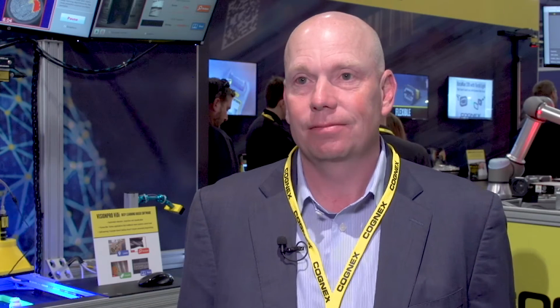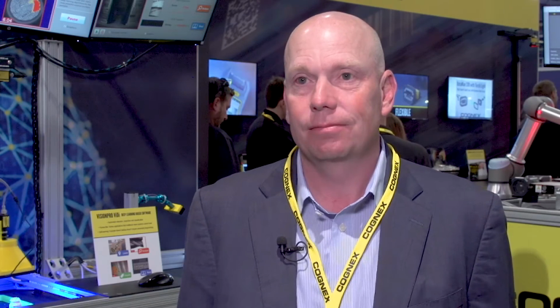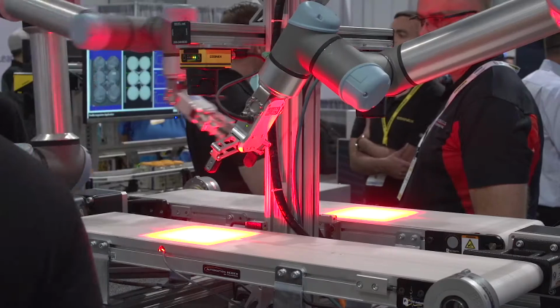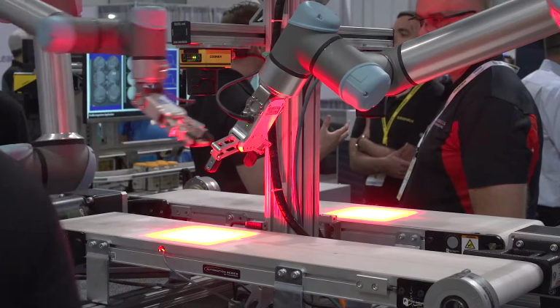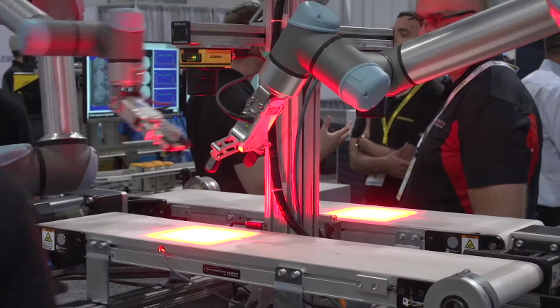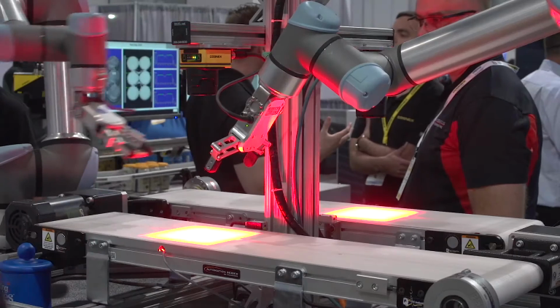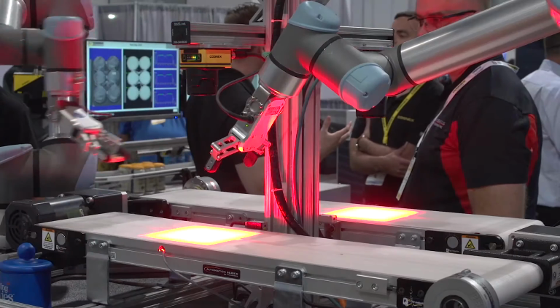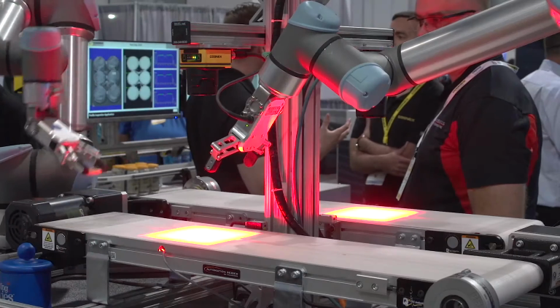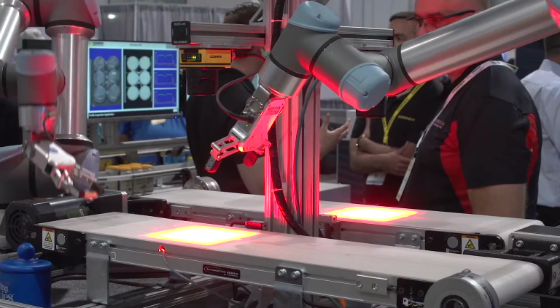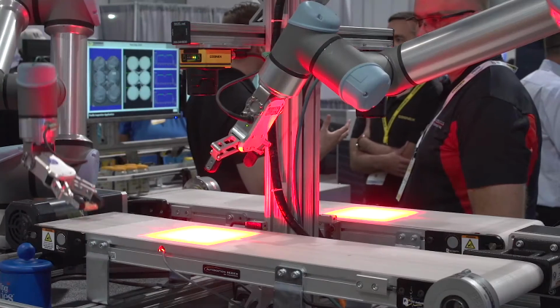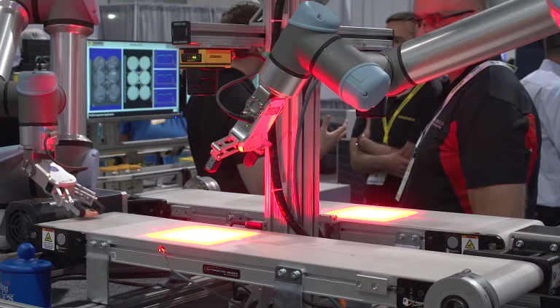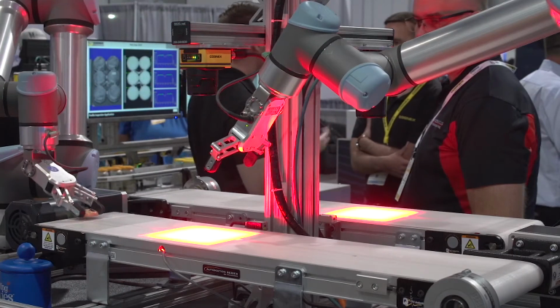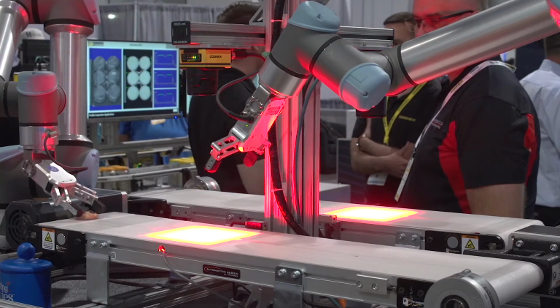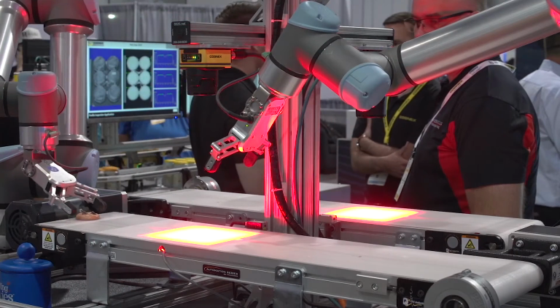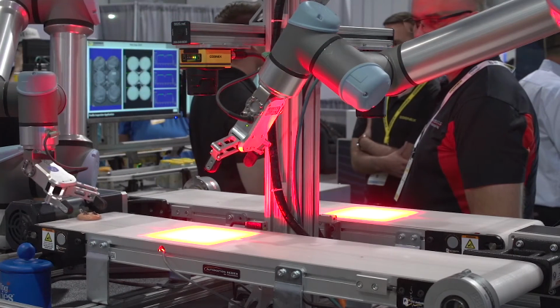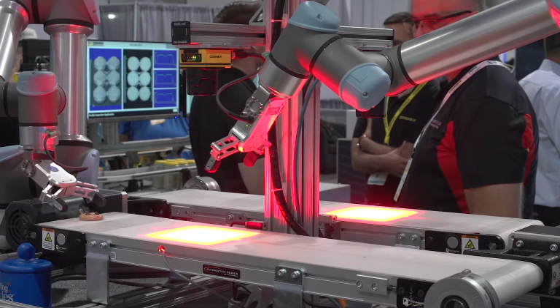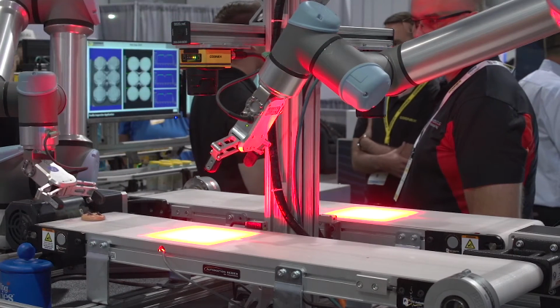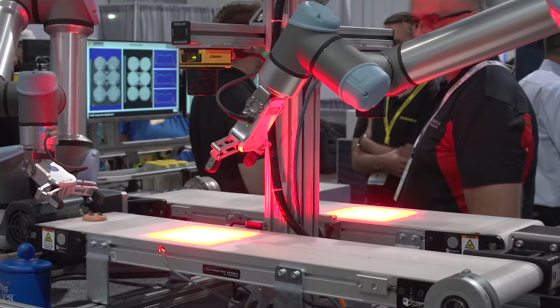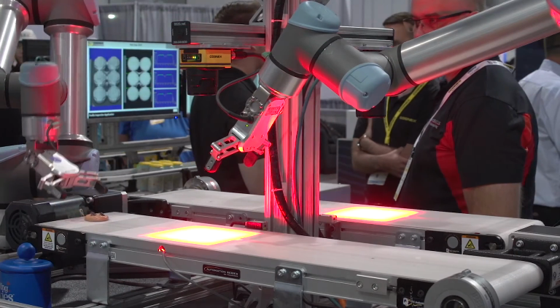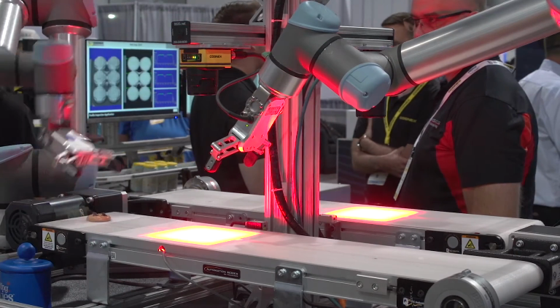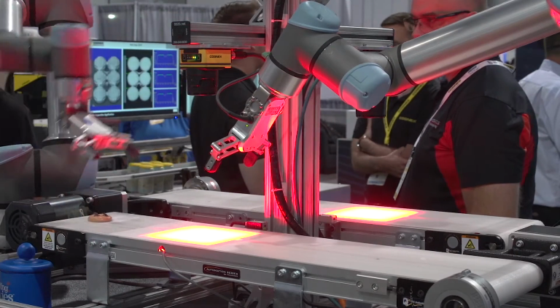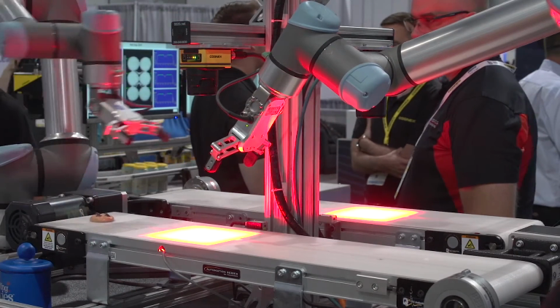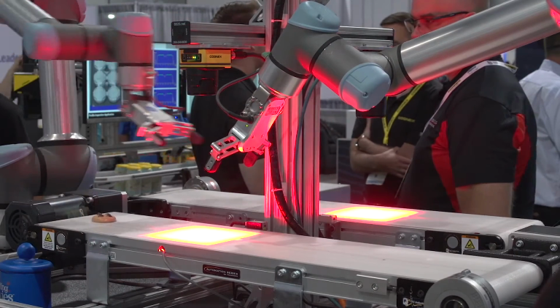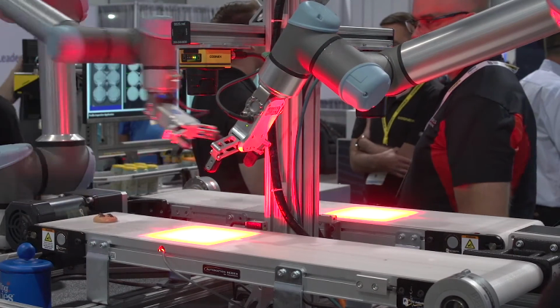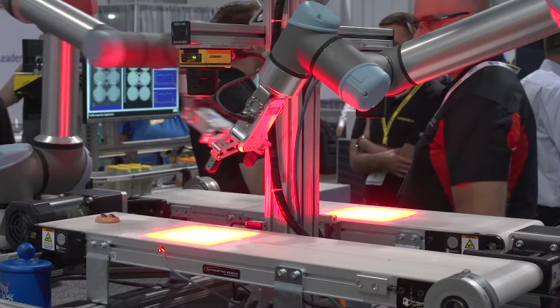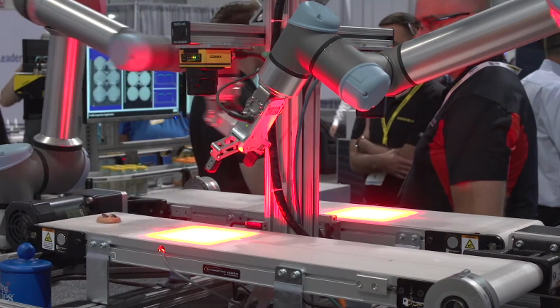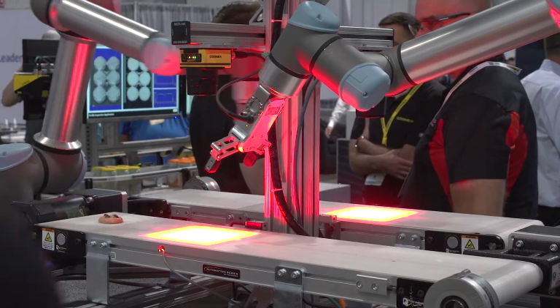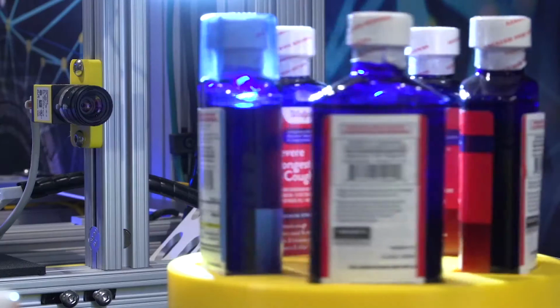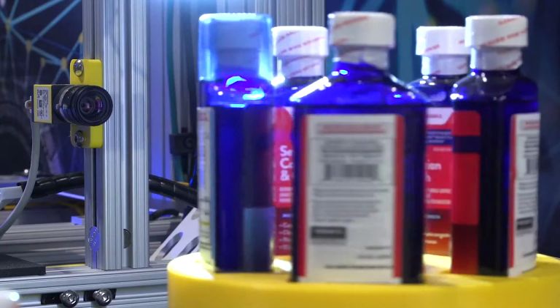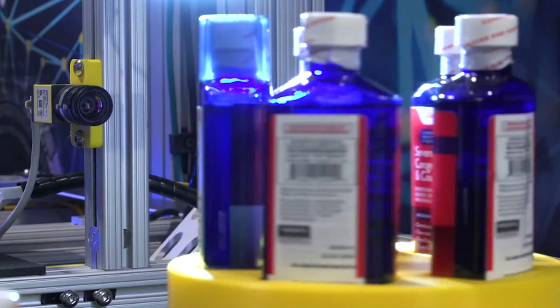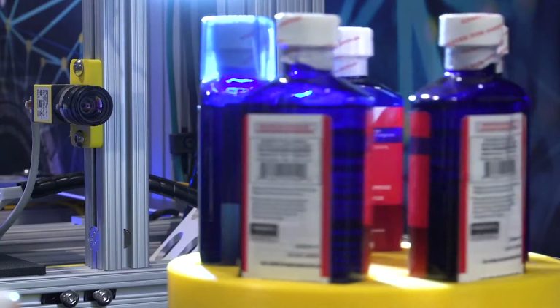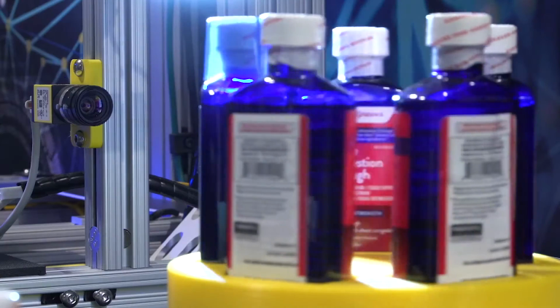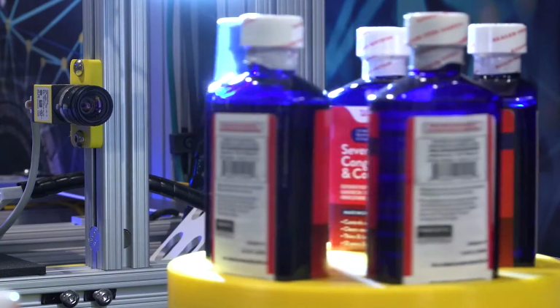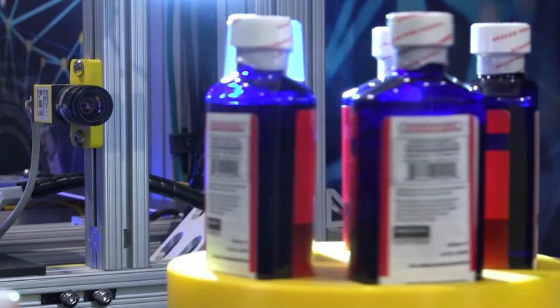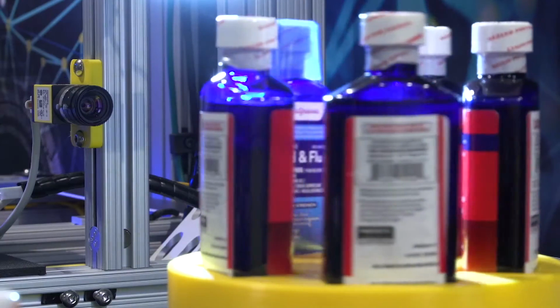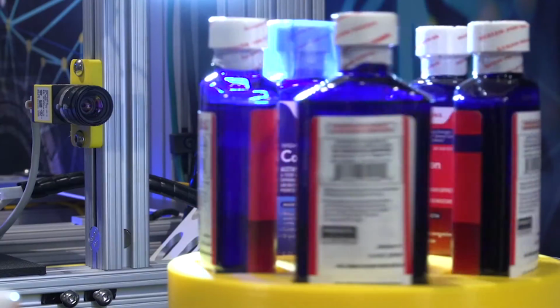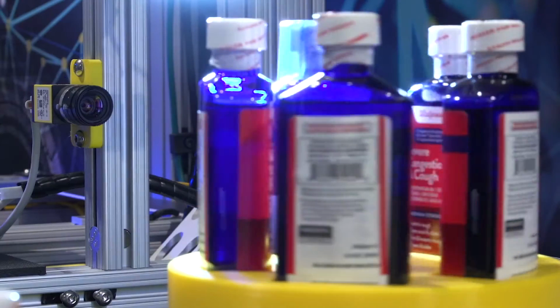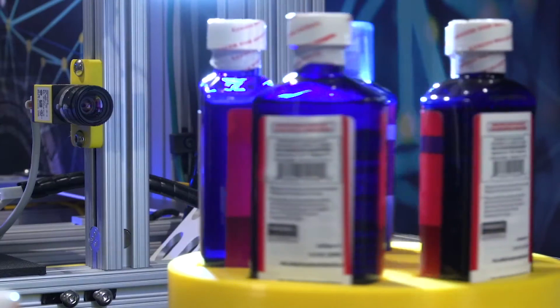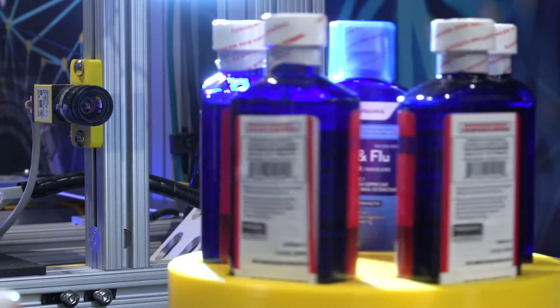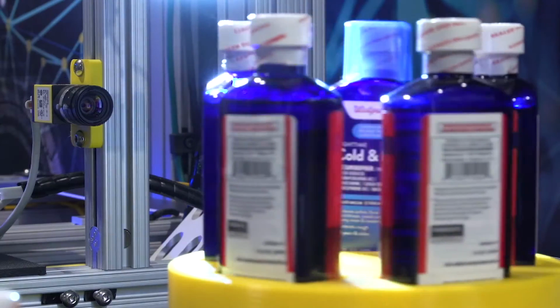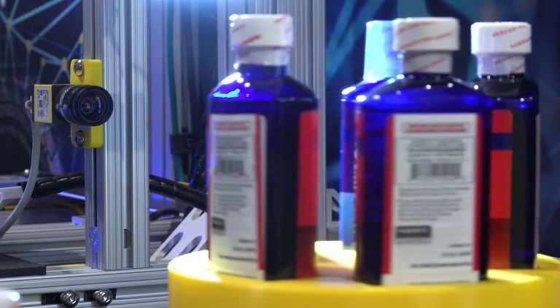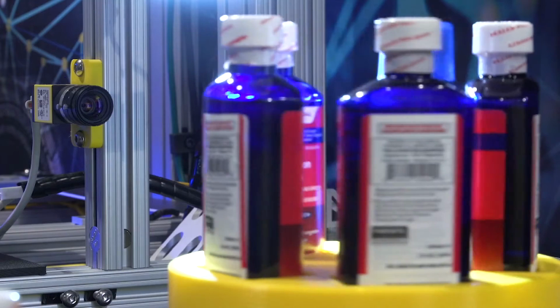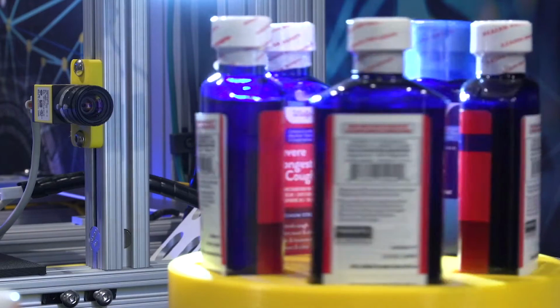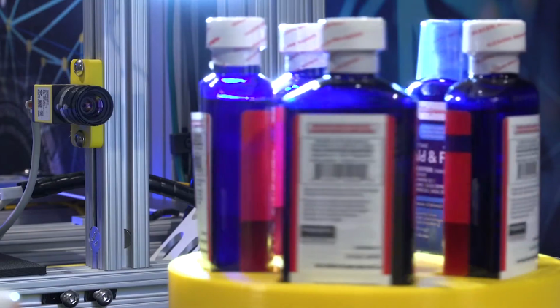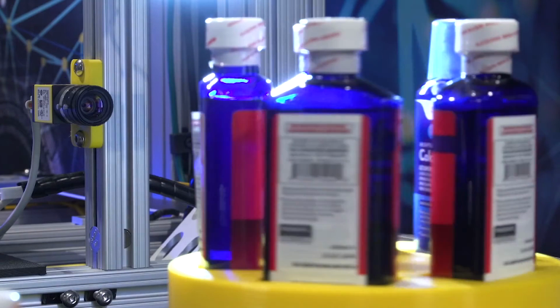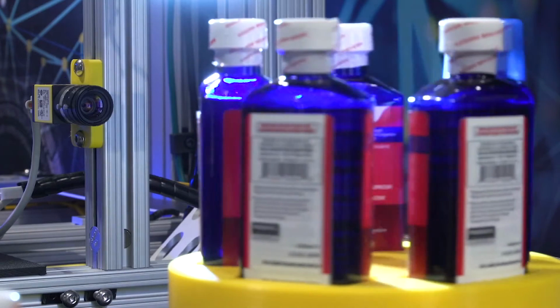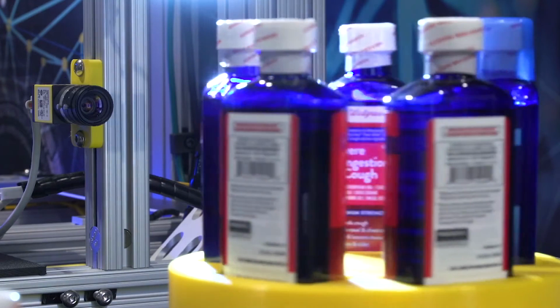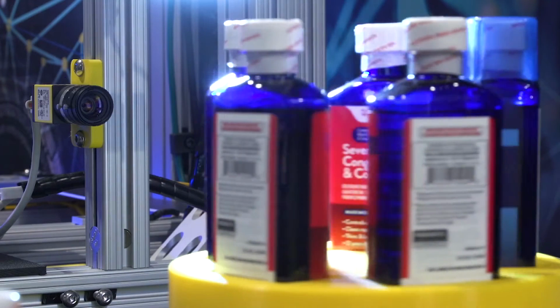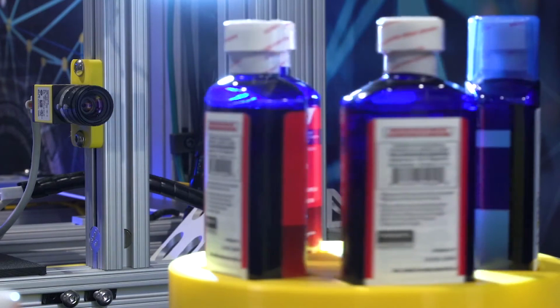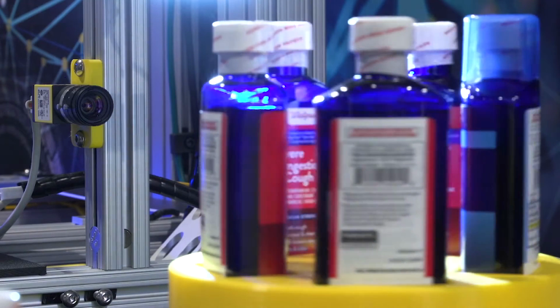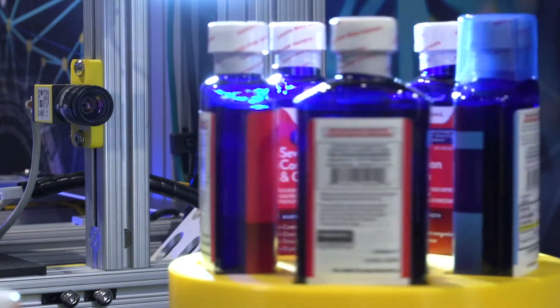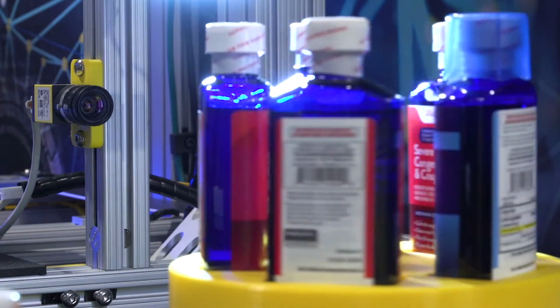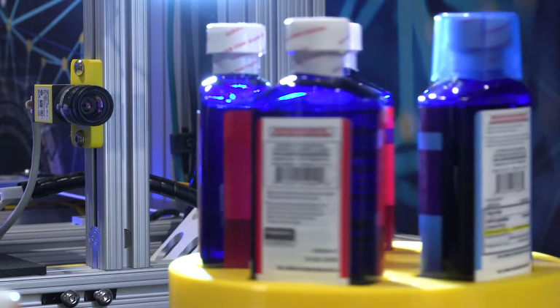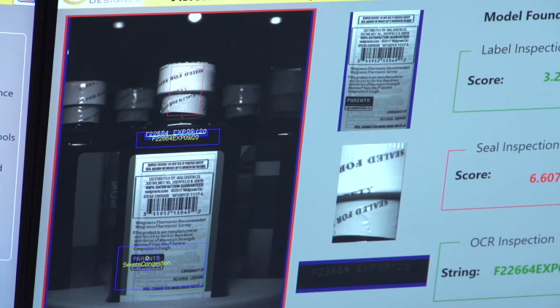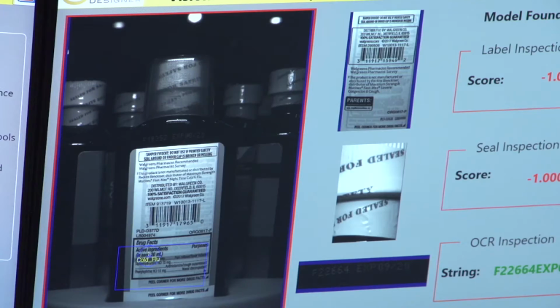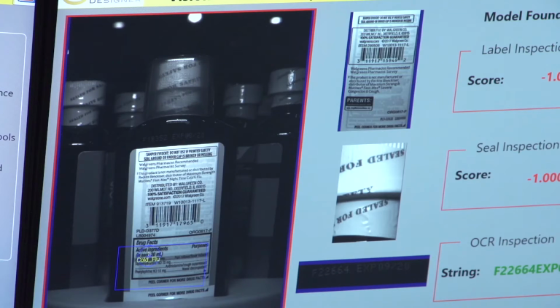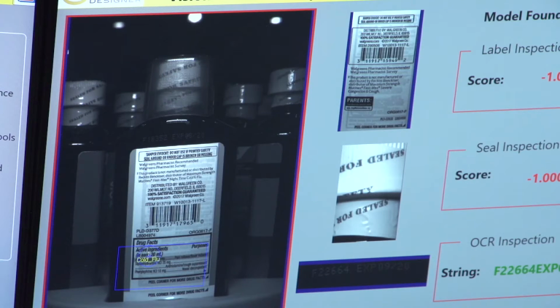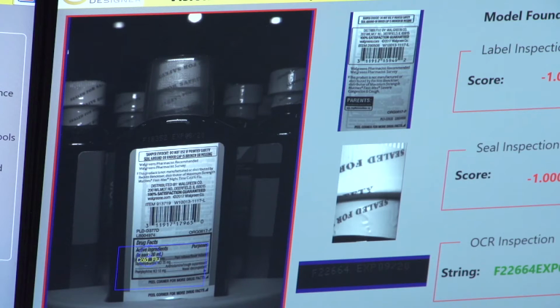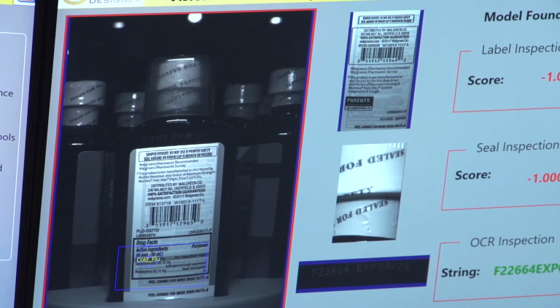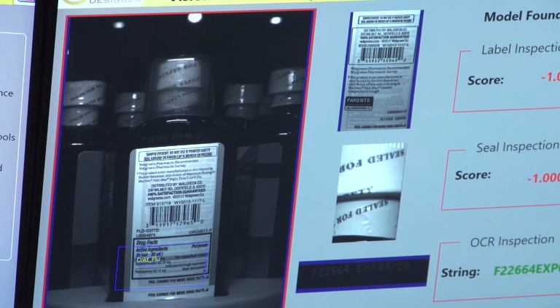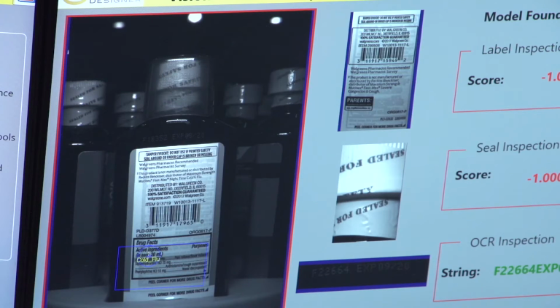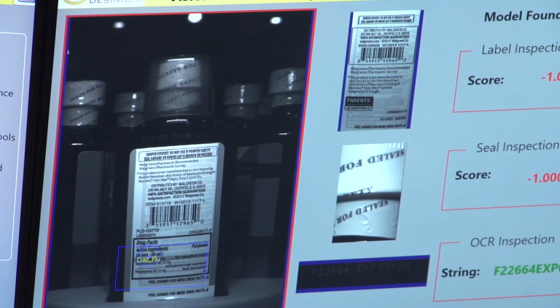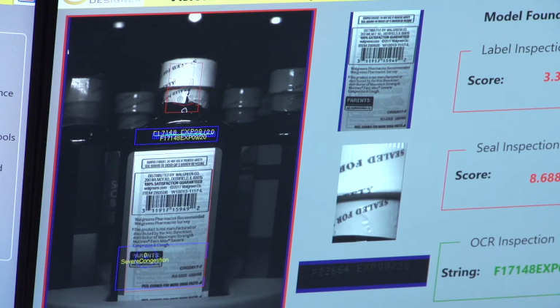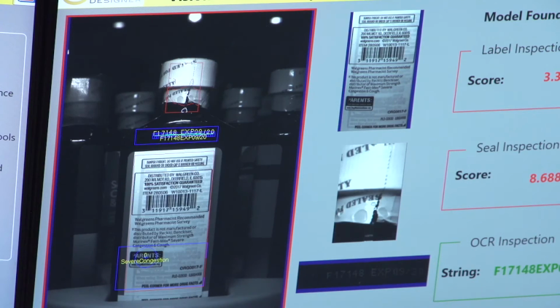One of the great things about Cognex is we're always inventing new technology. So whenever you come here, you're always going to see something new.